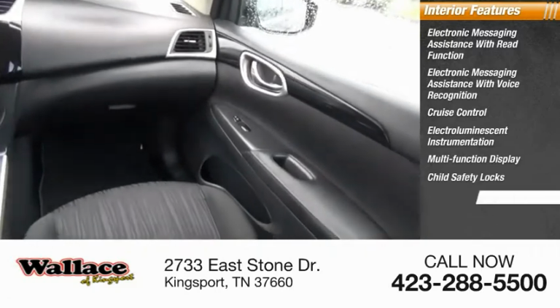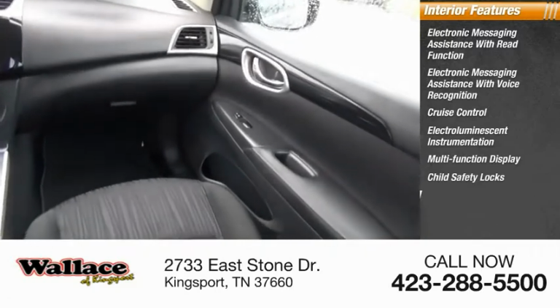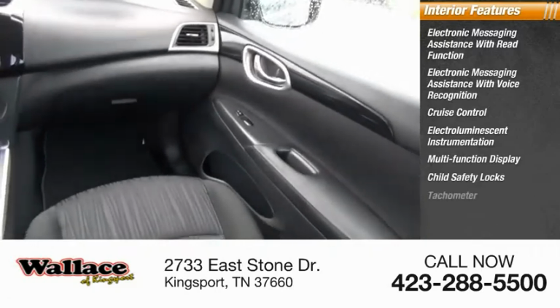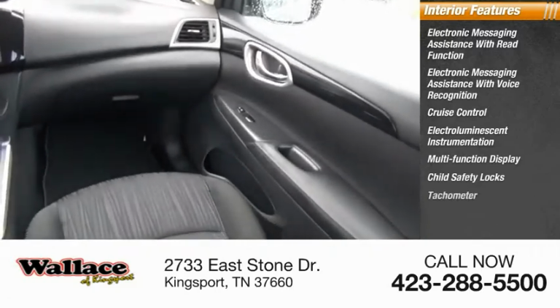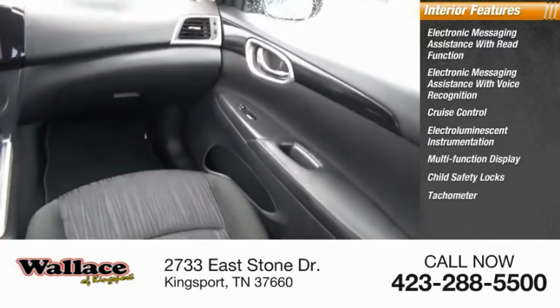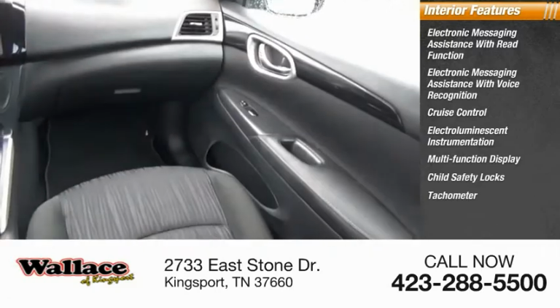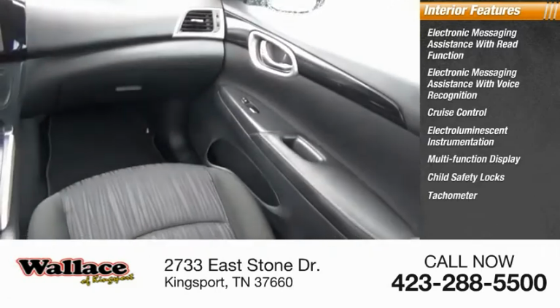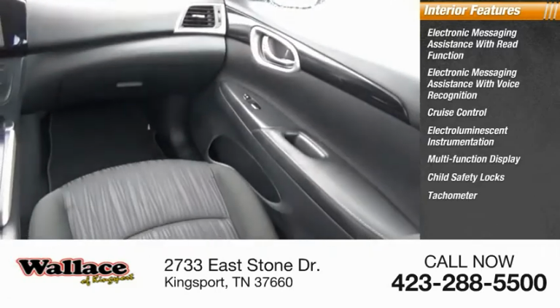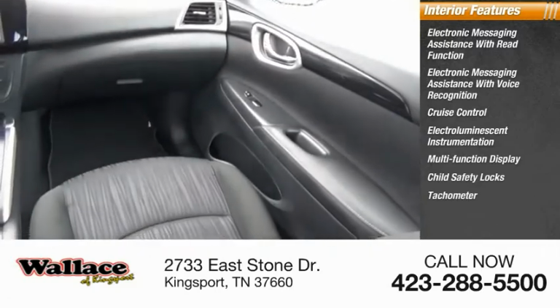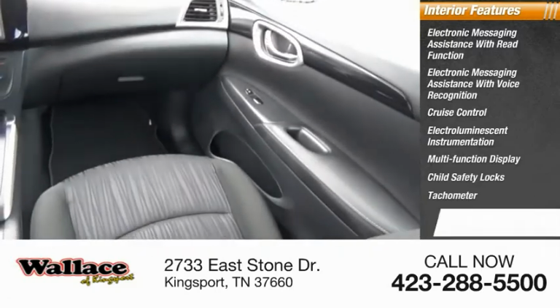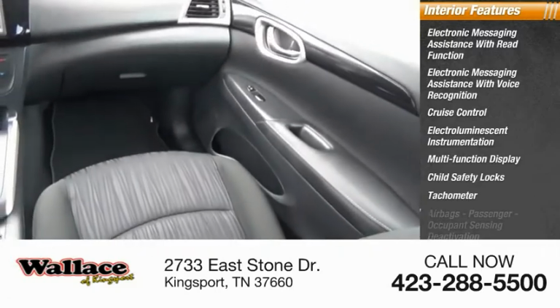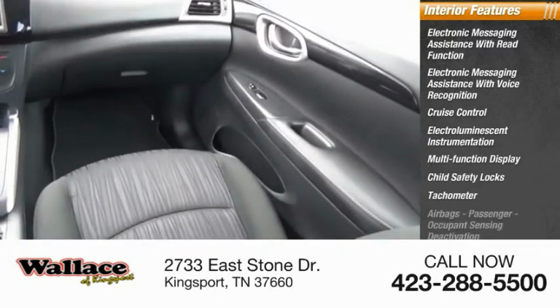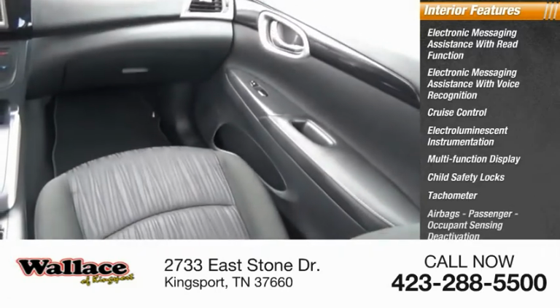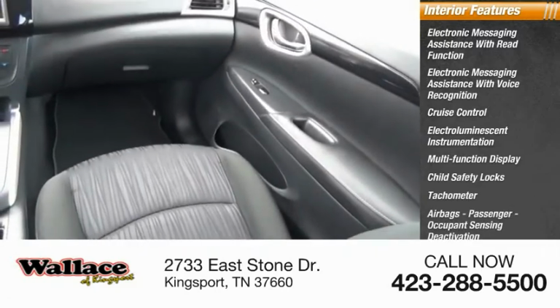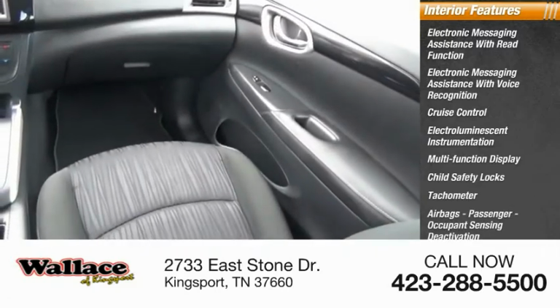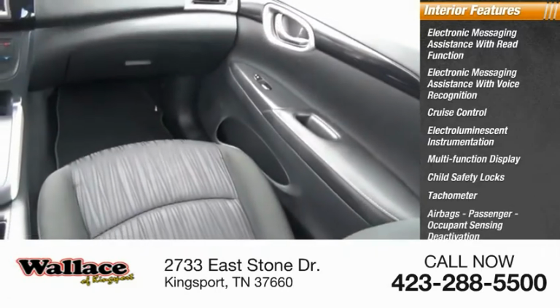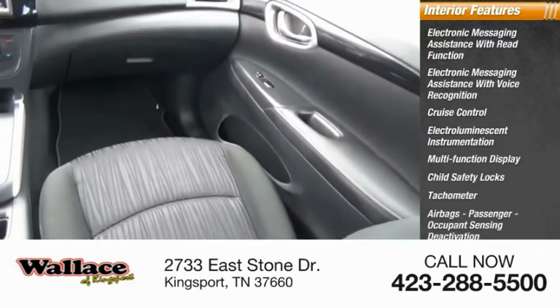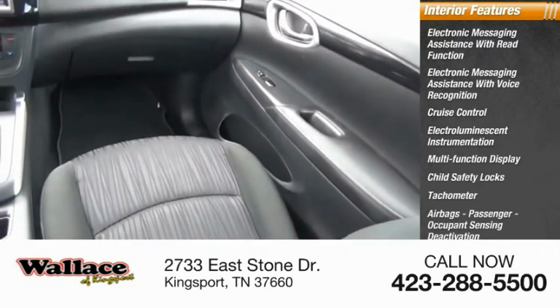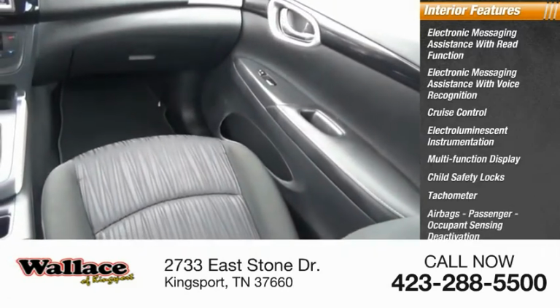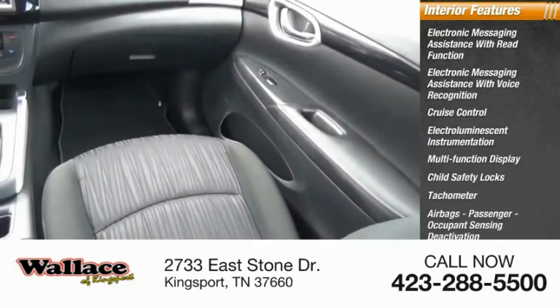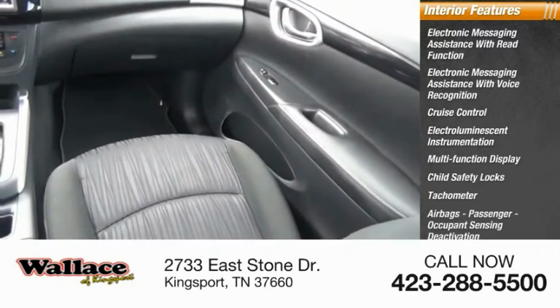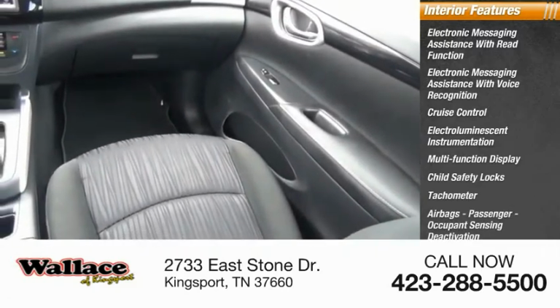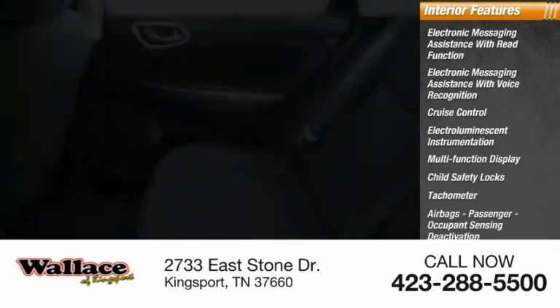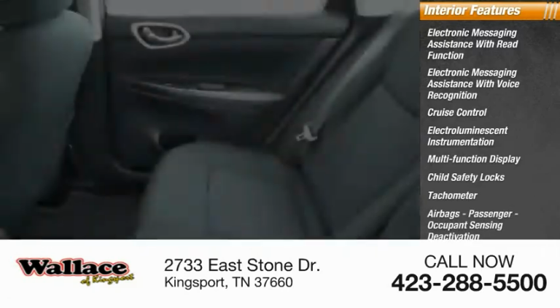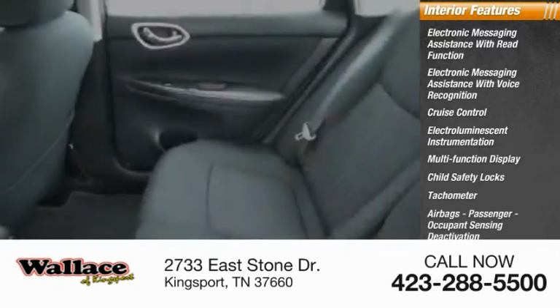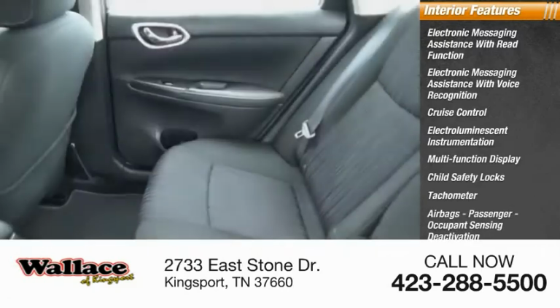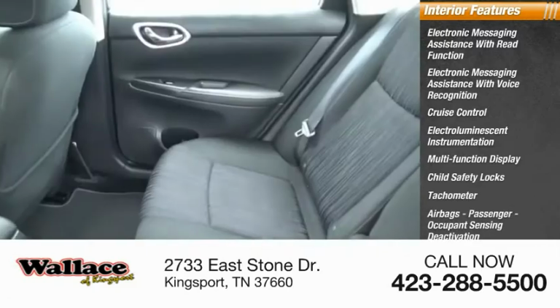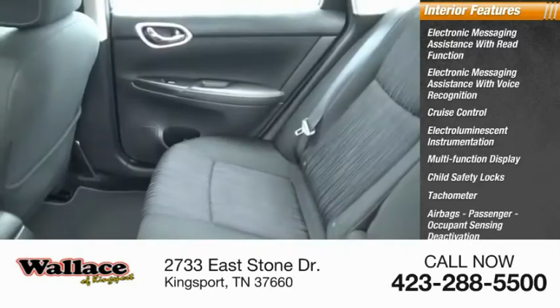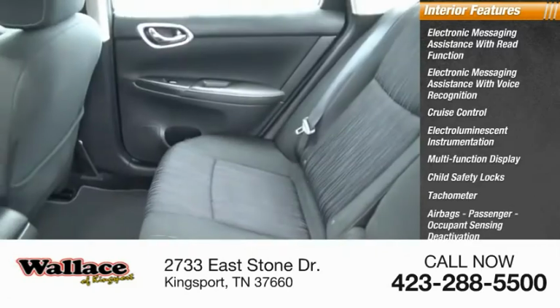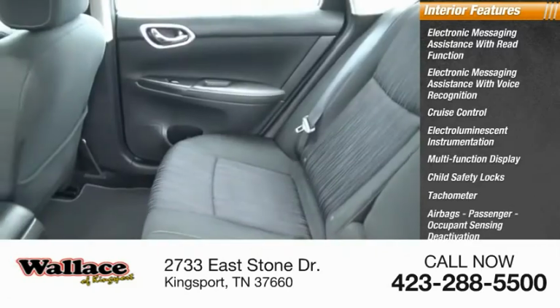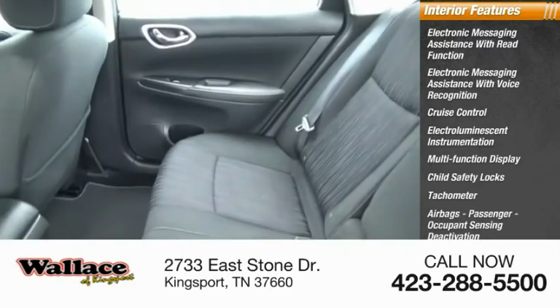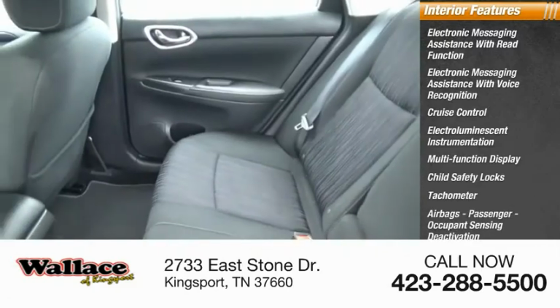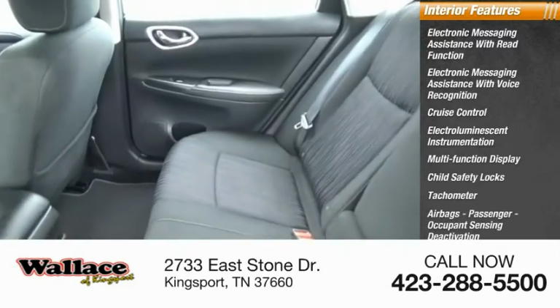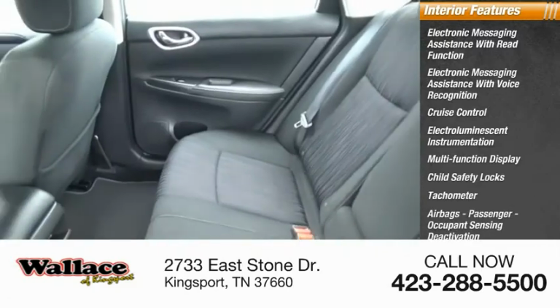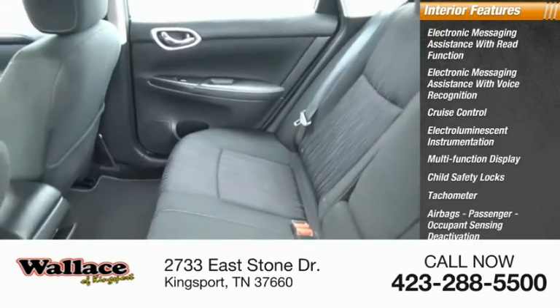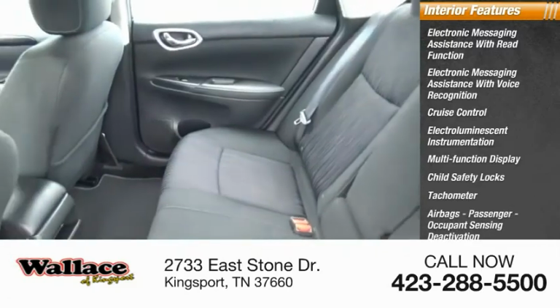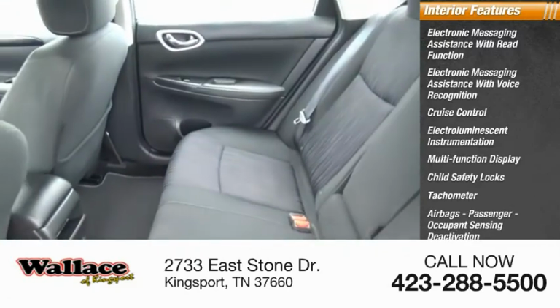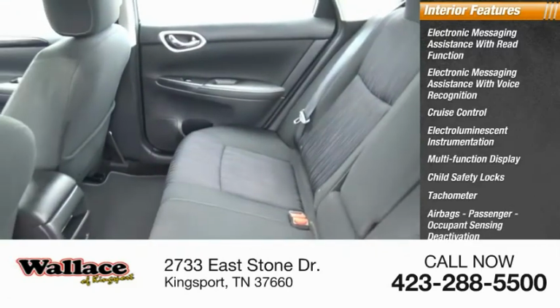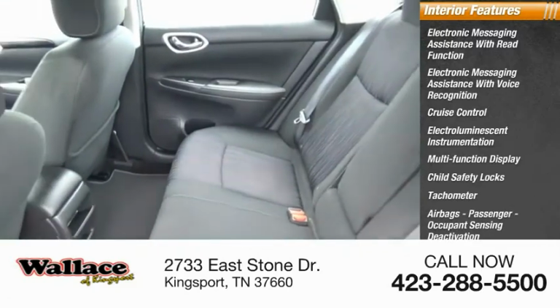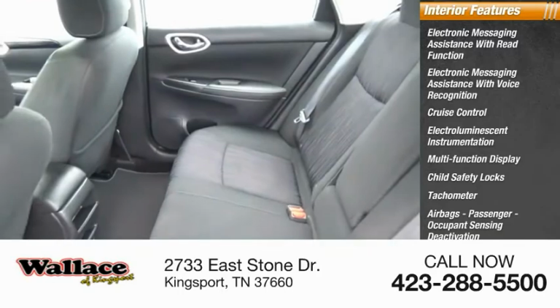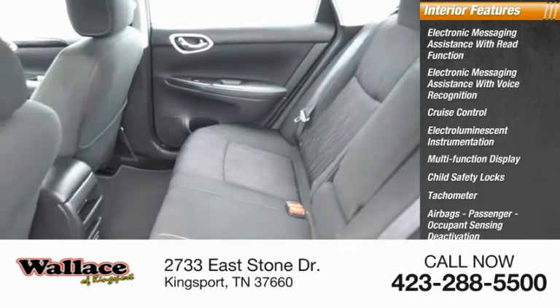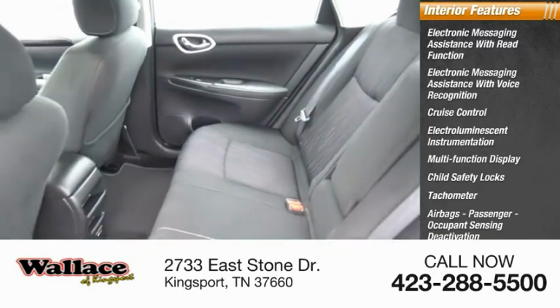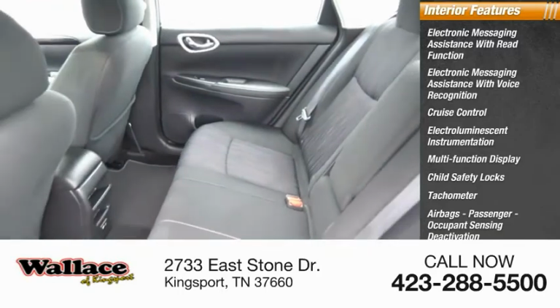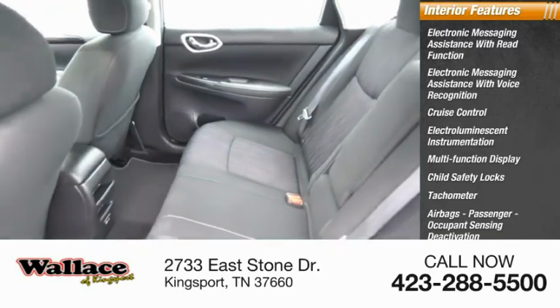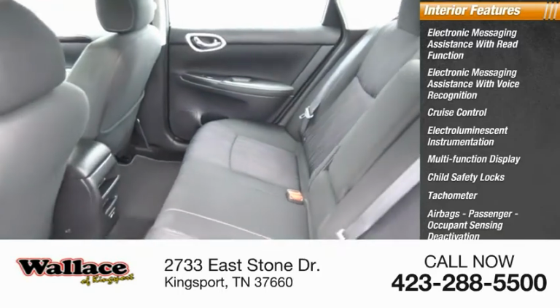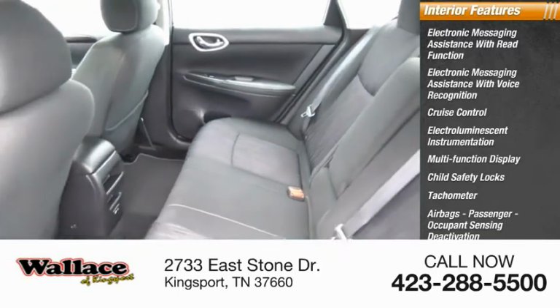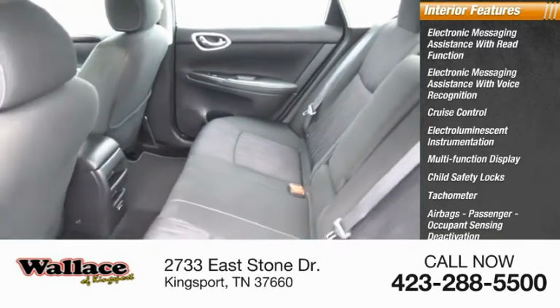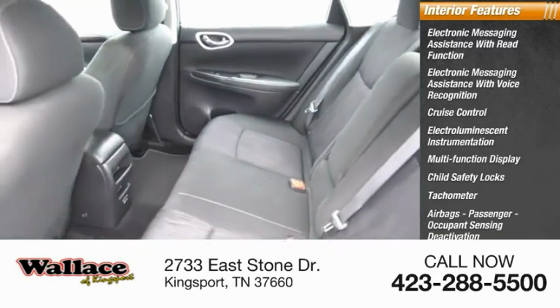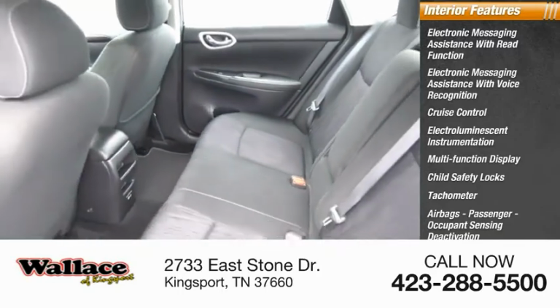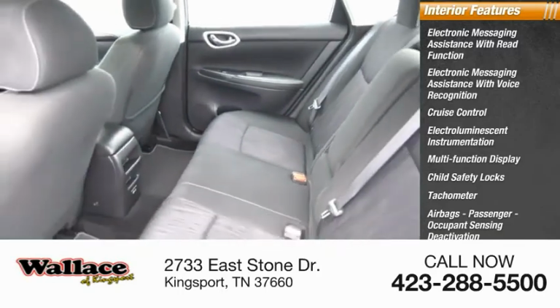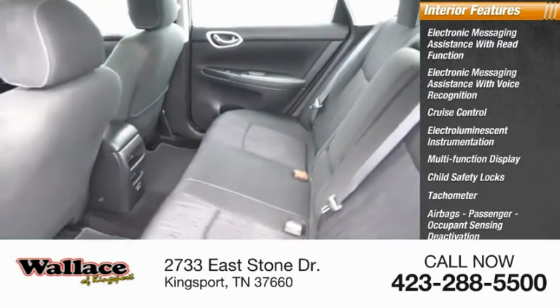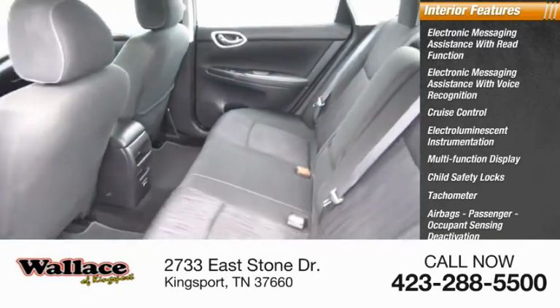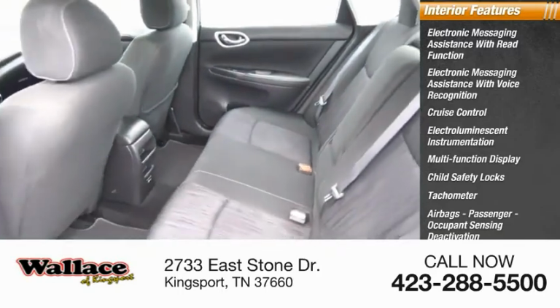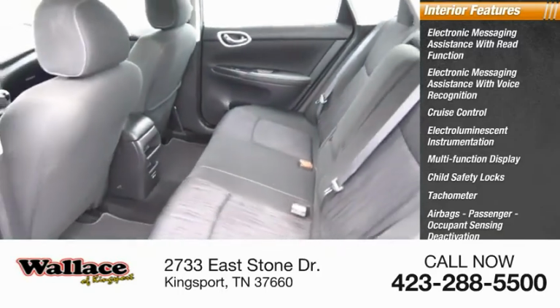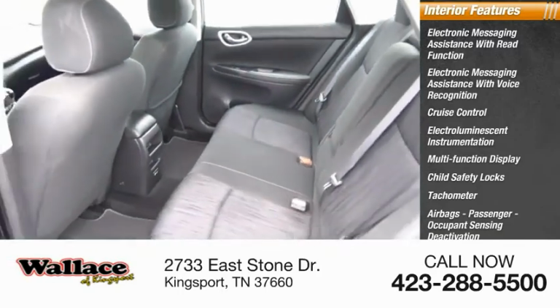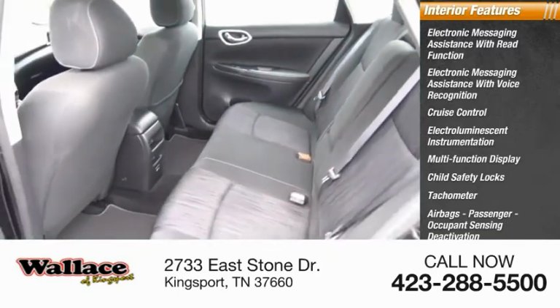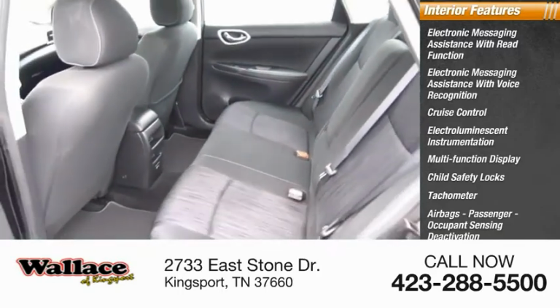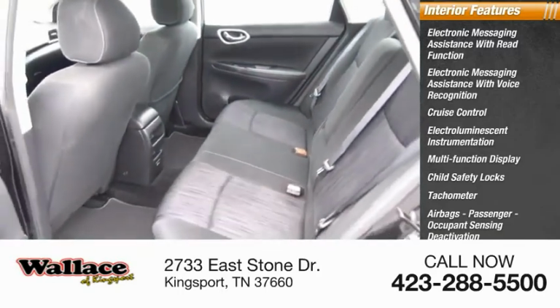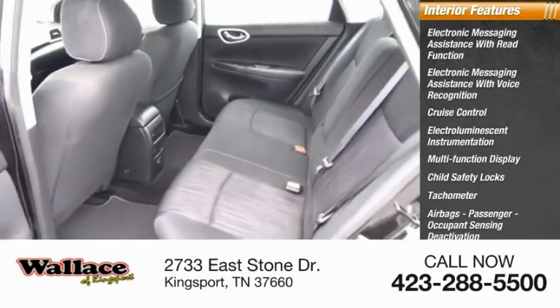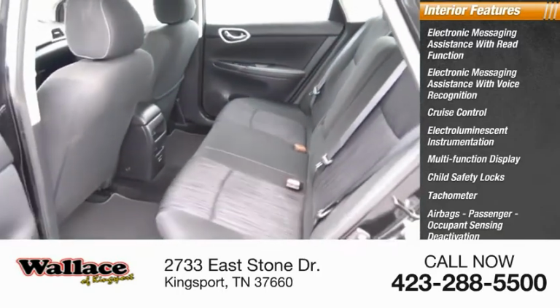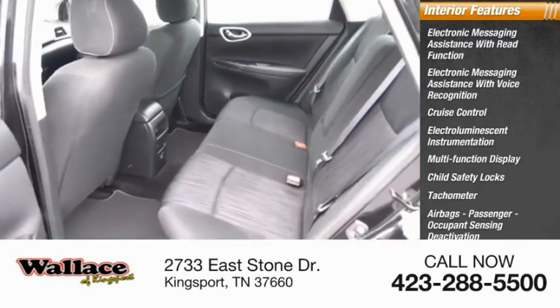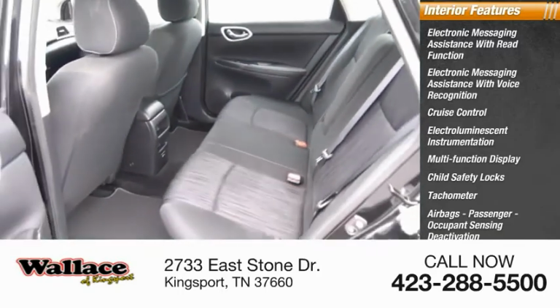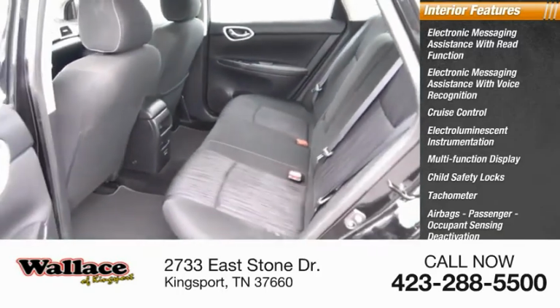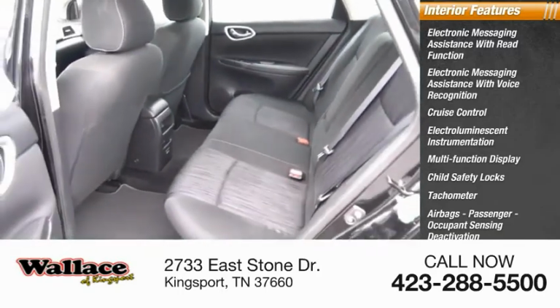Tachometer, airbags, passenger occupant sensing deactivation, one-touch windows, one cargo area light.